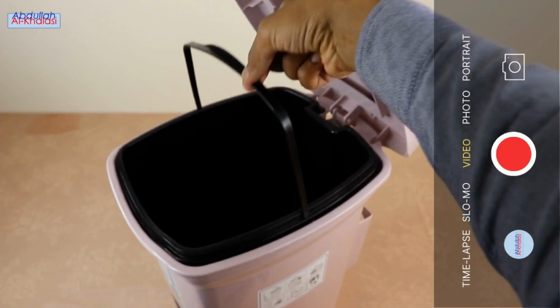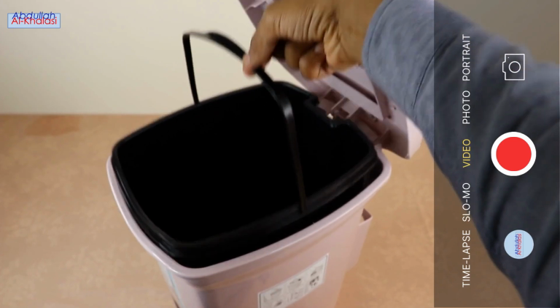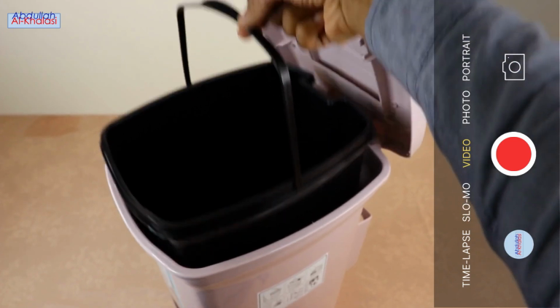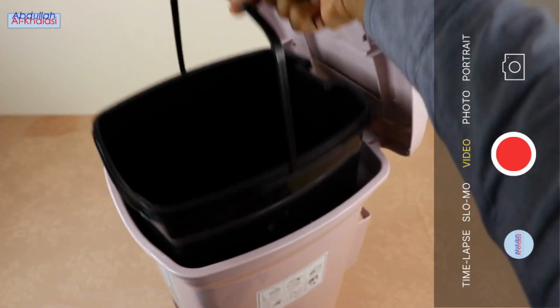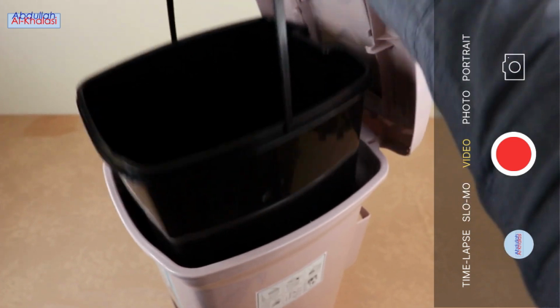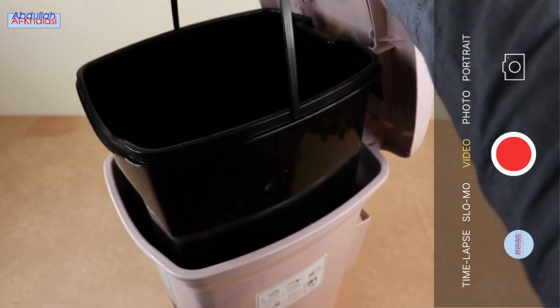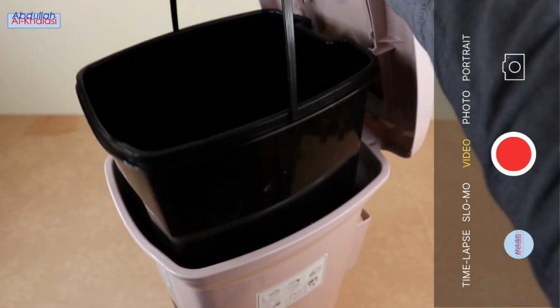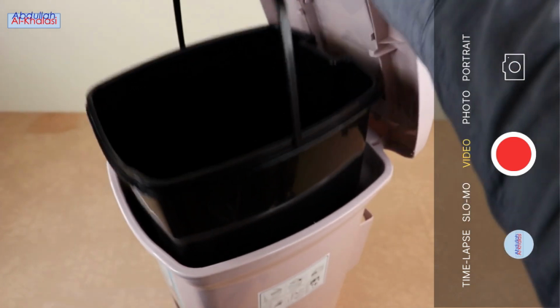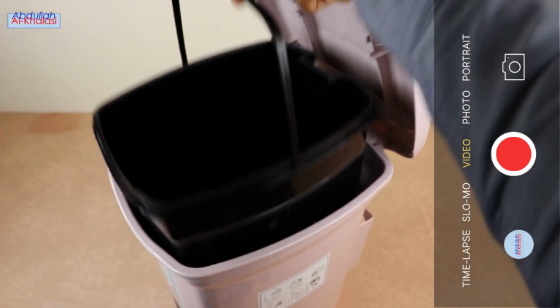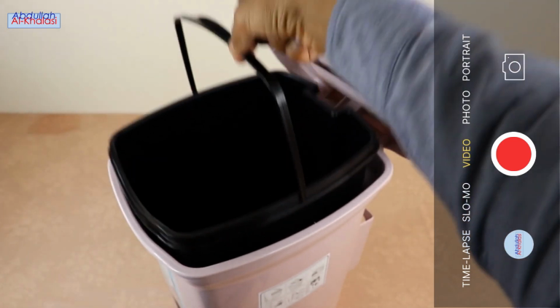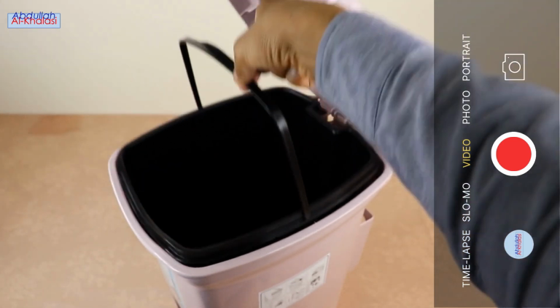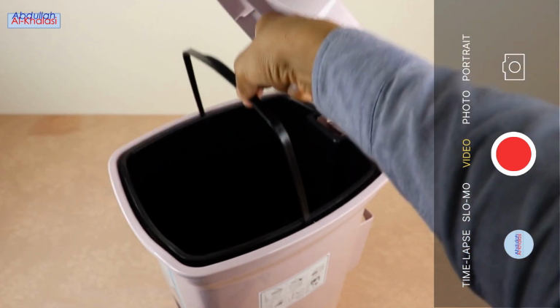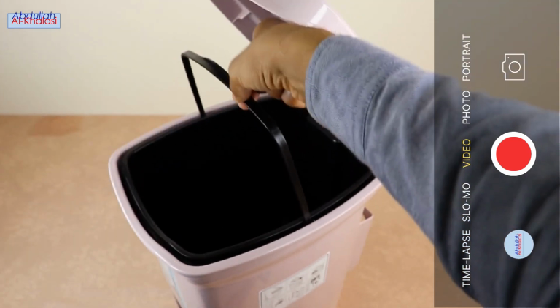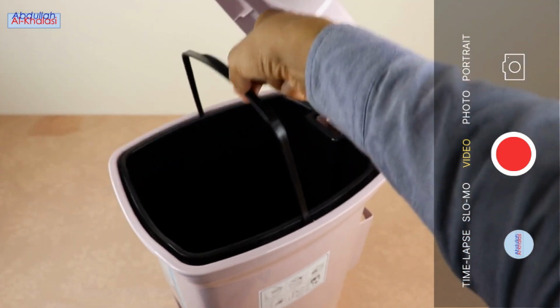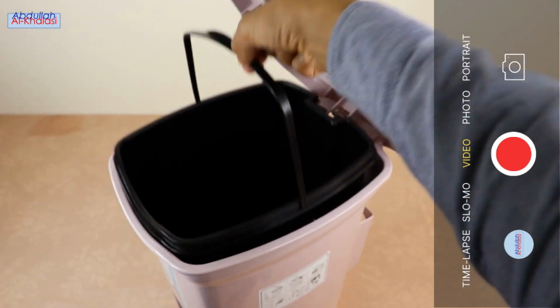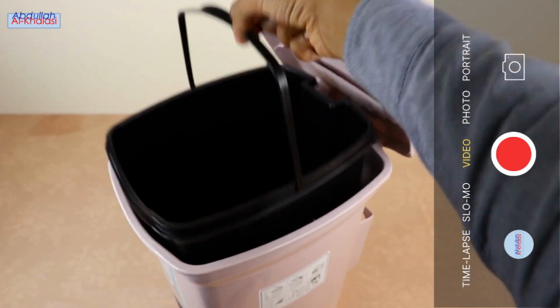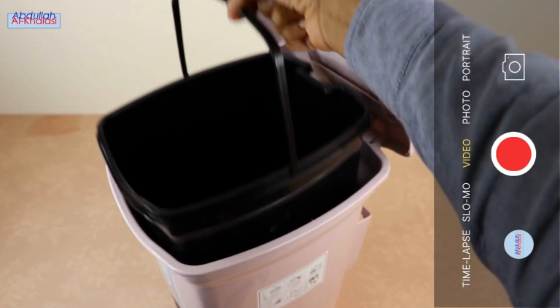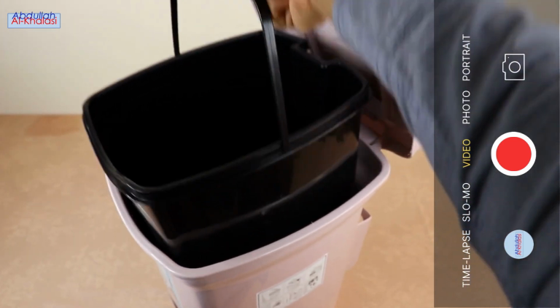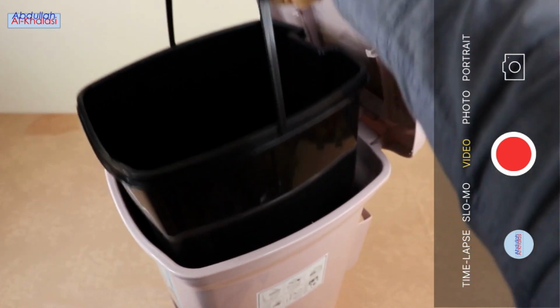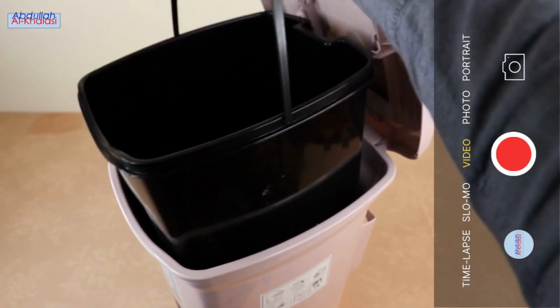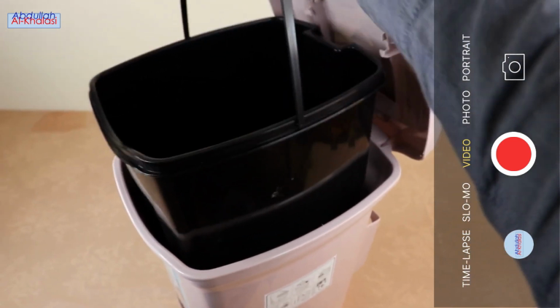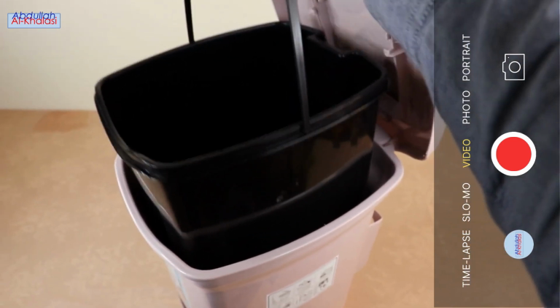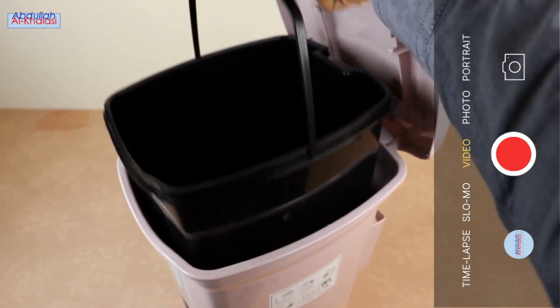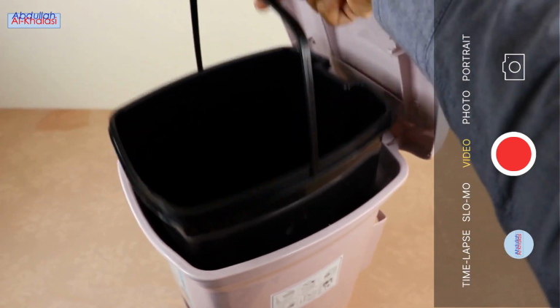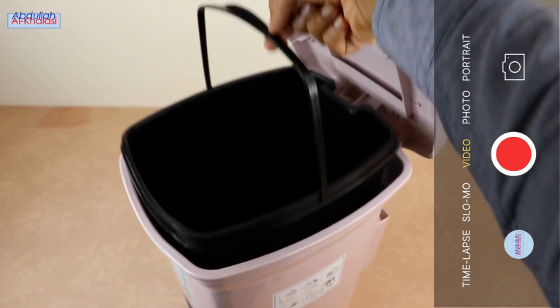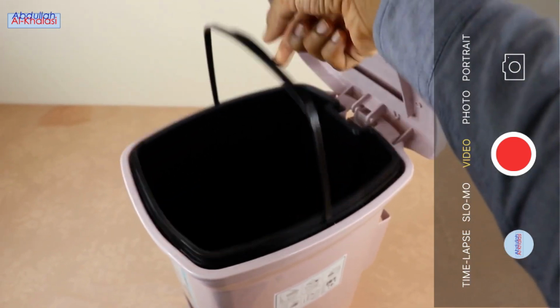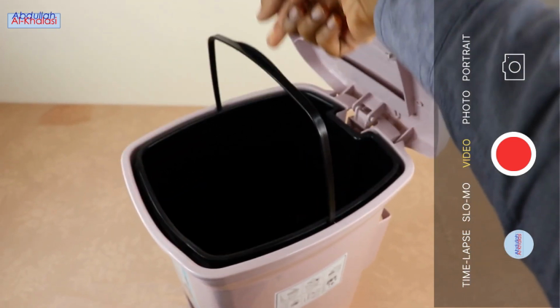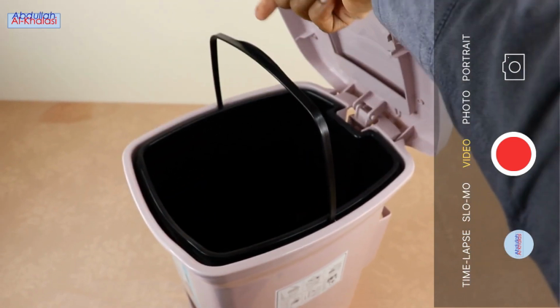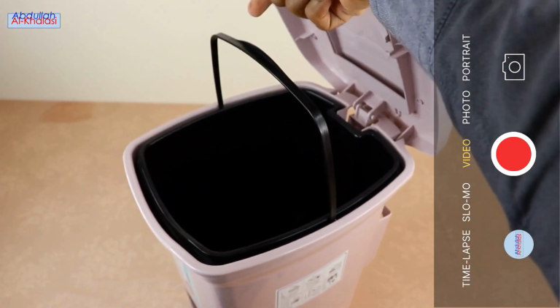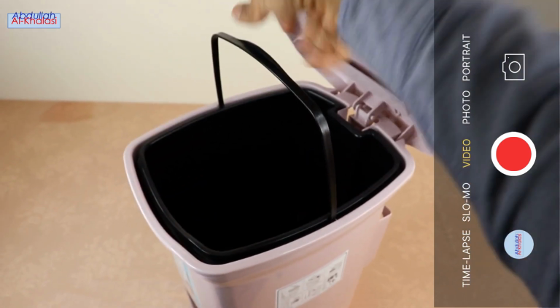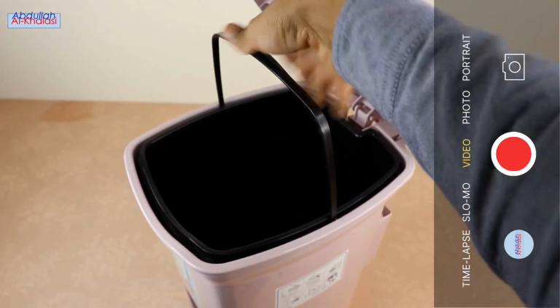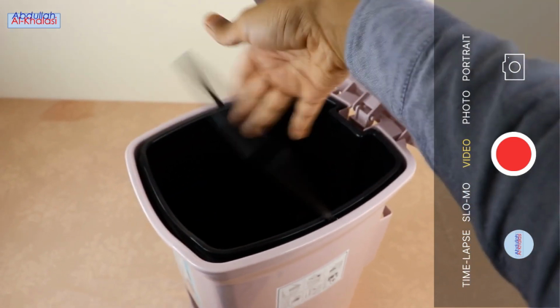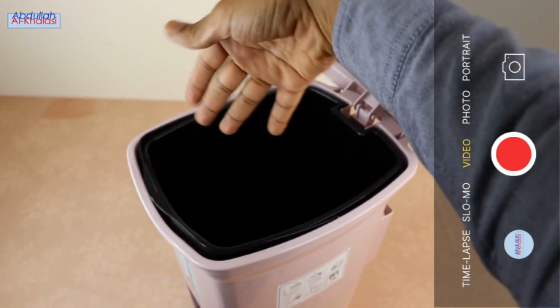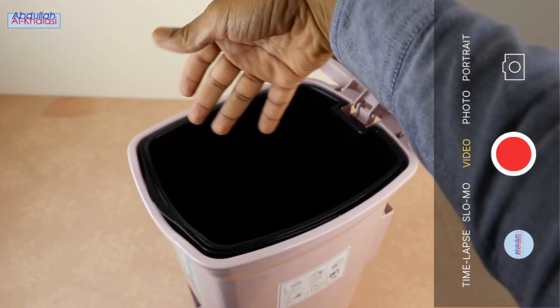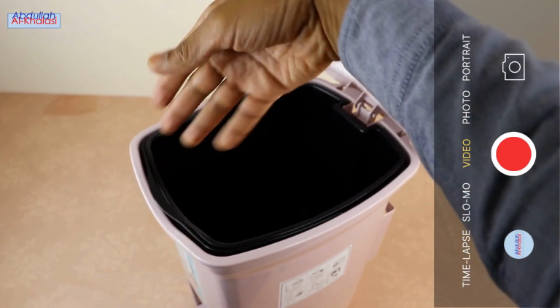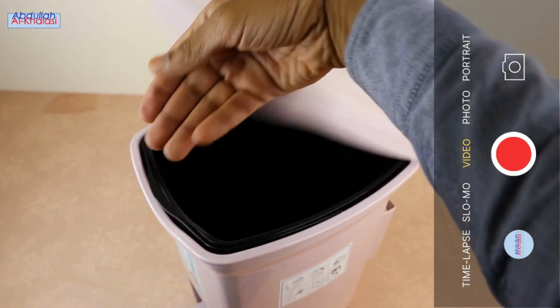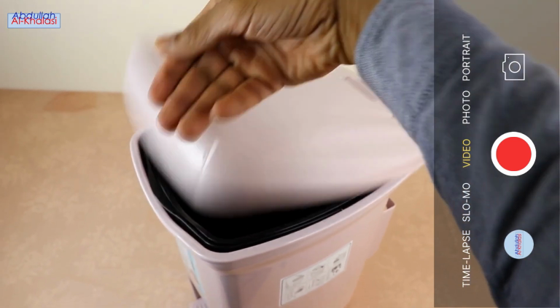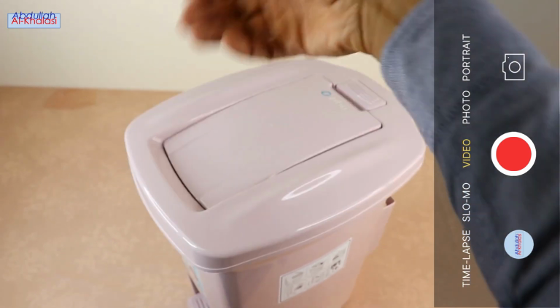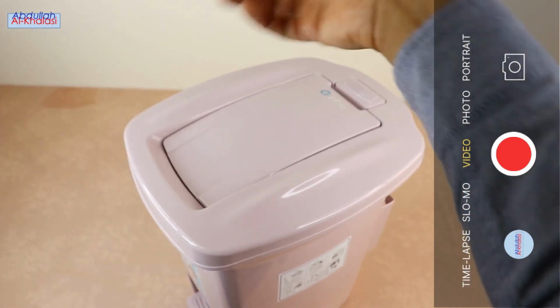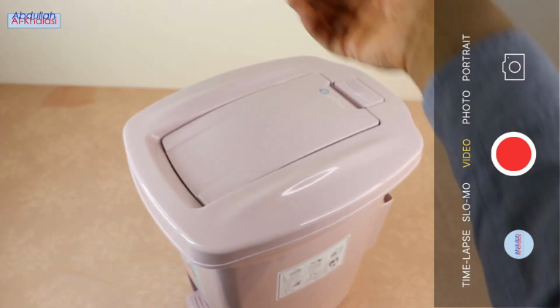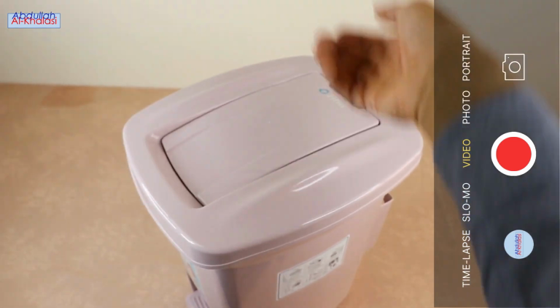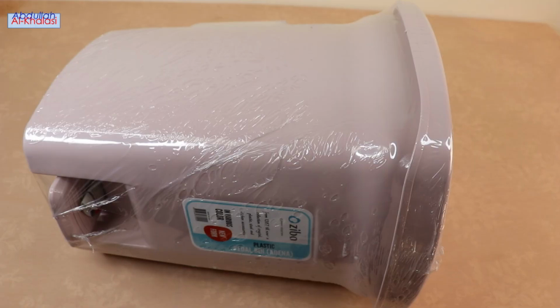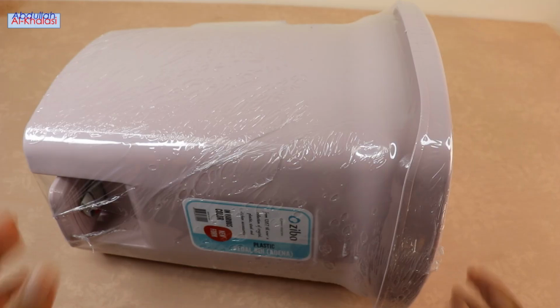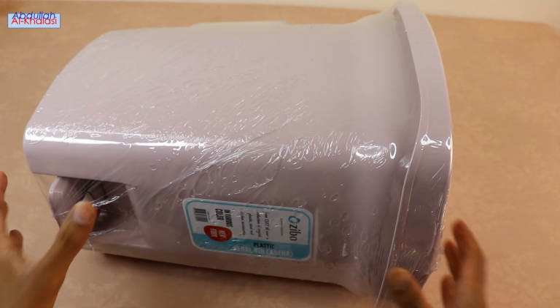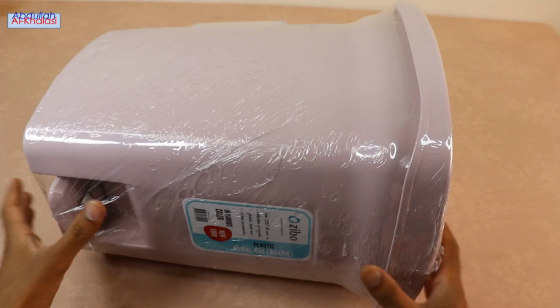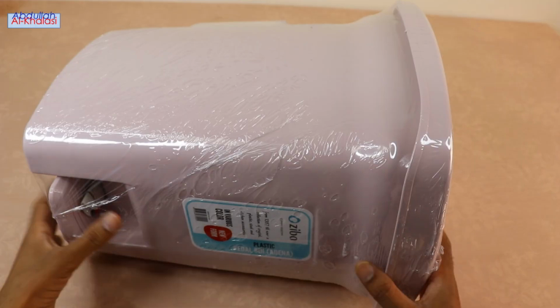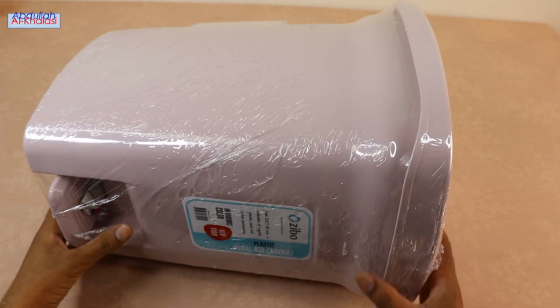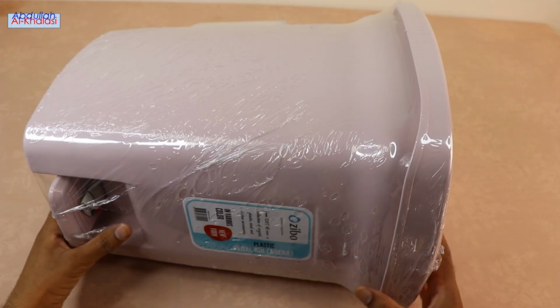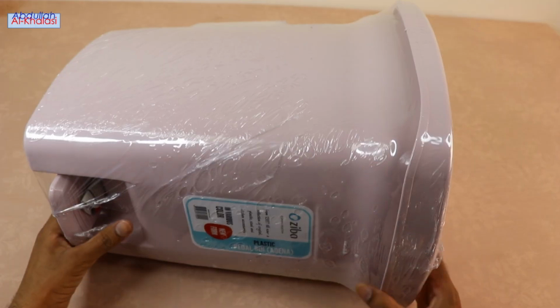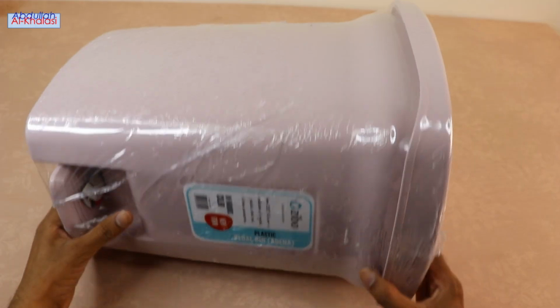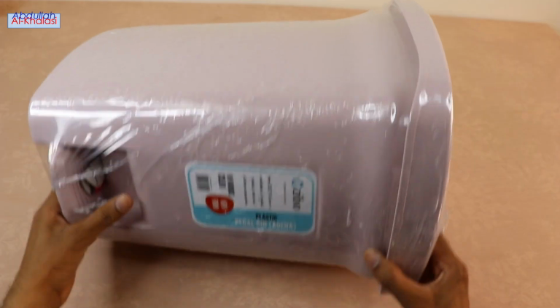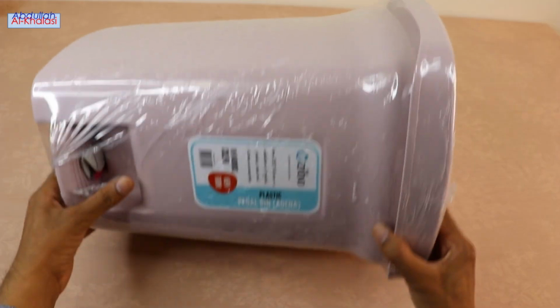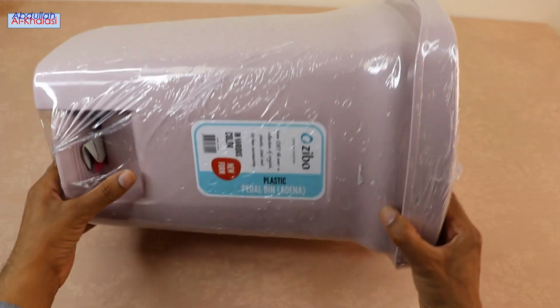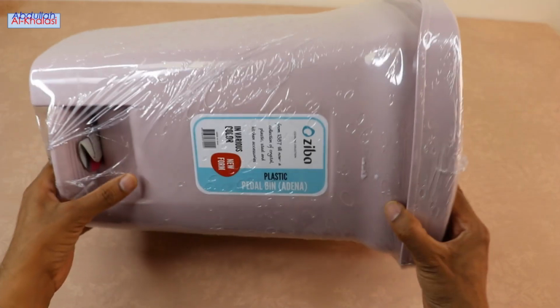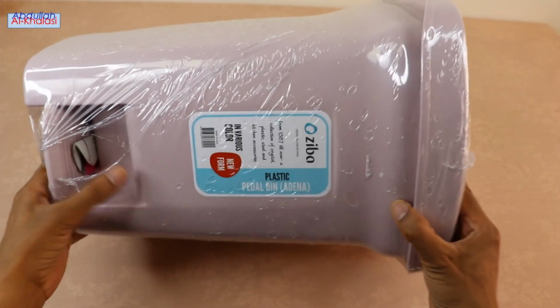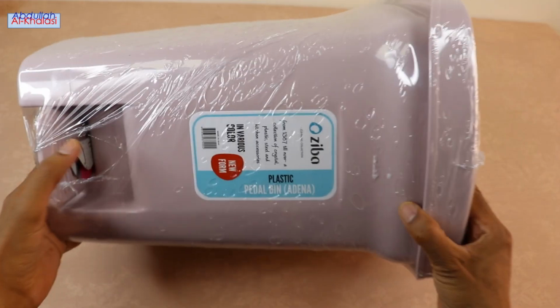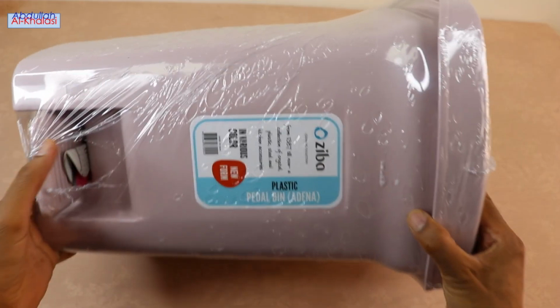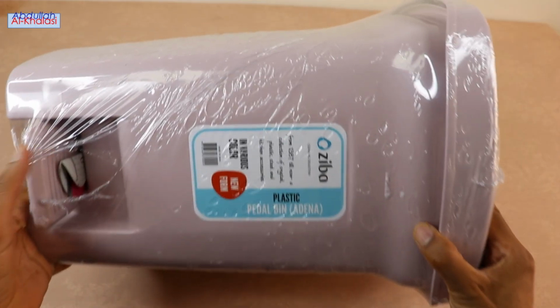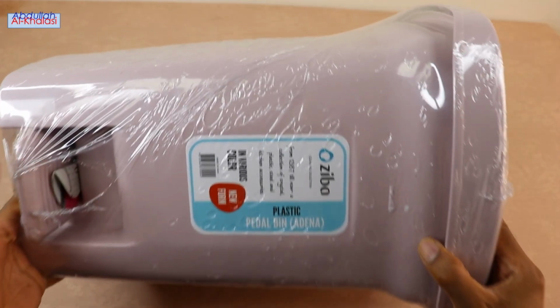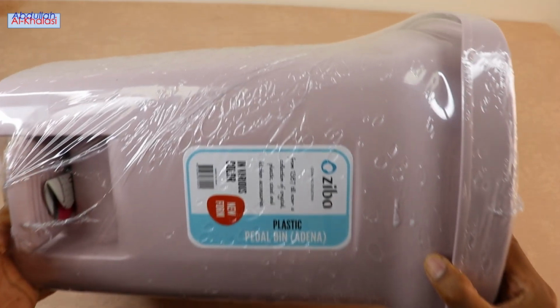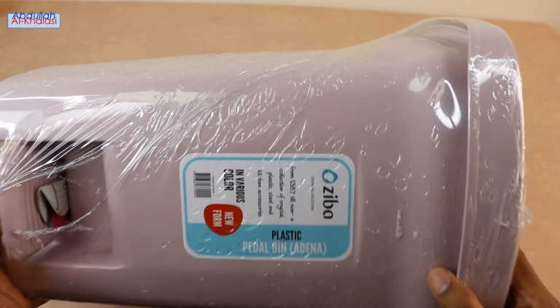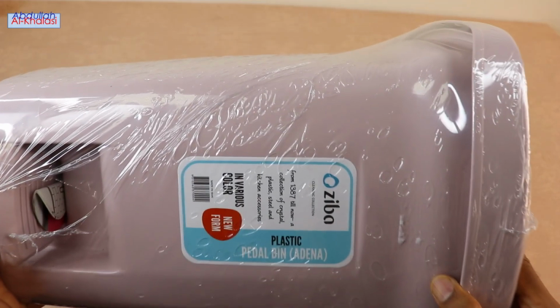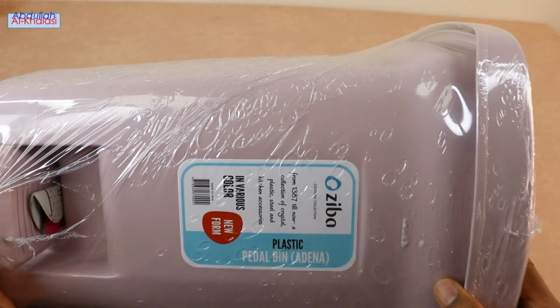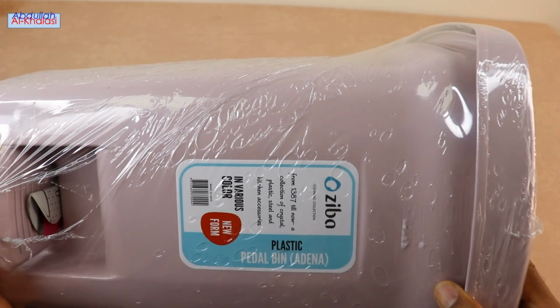Hello guys, I hope you all are doing well. In today's video, I am going to unbox the Zeeba Plastic Petal Trash Dust Bin.